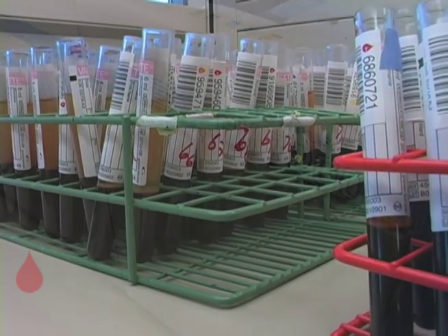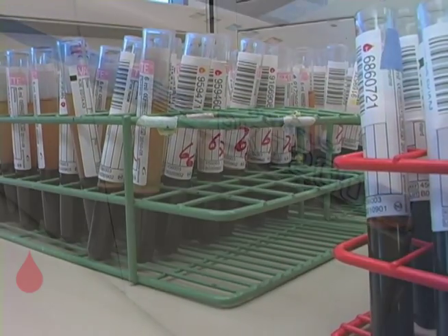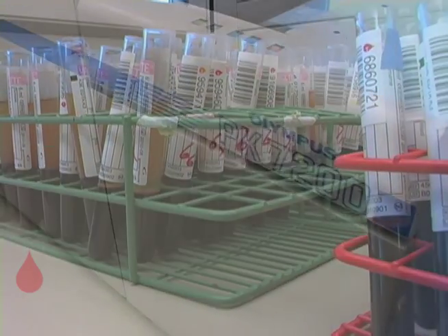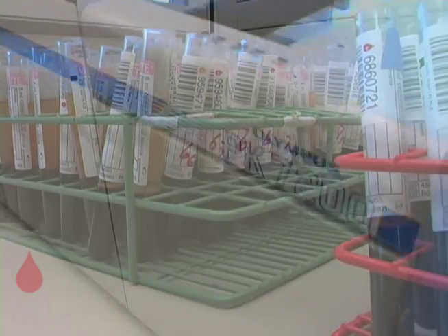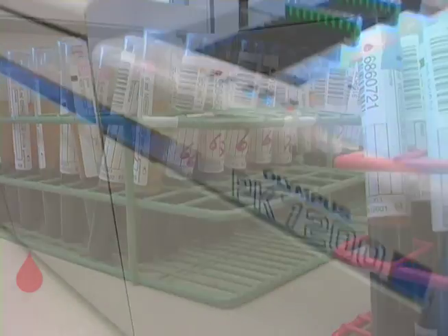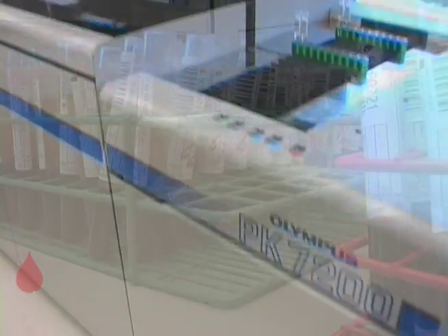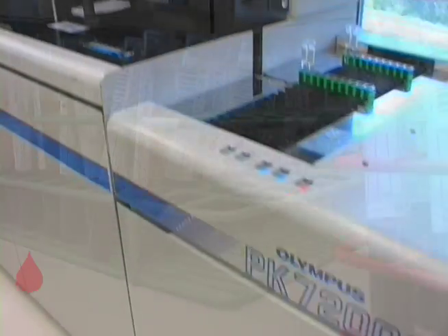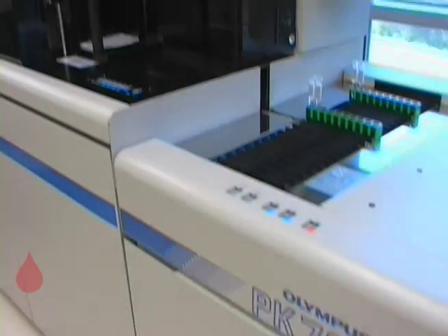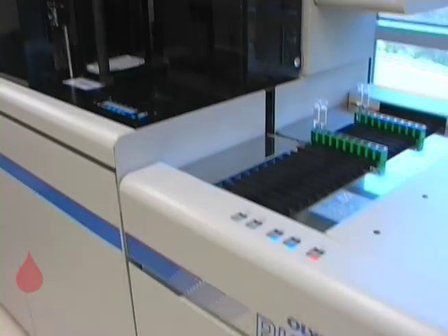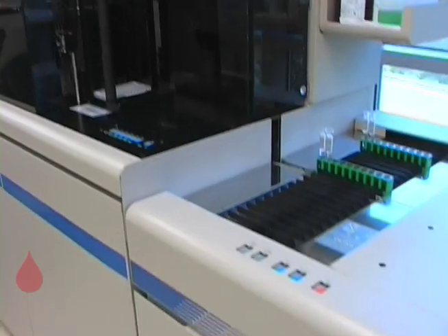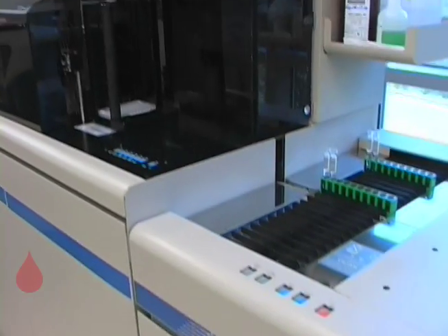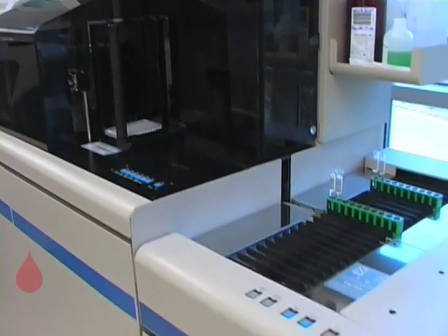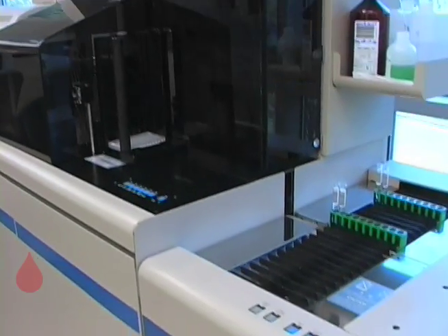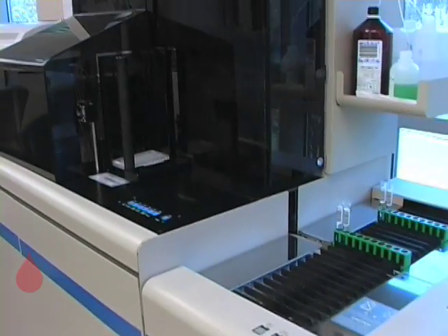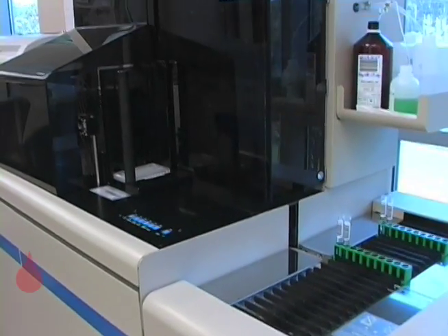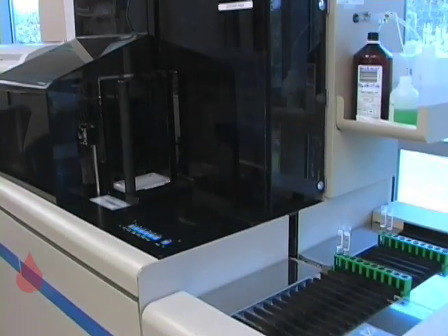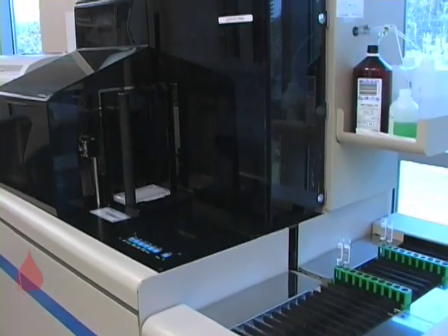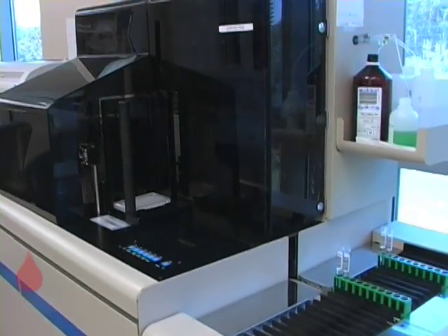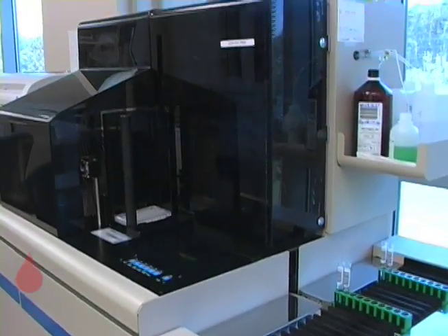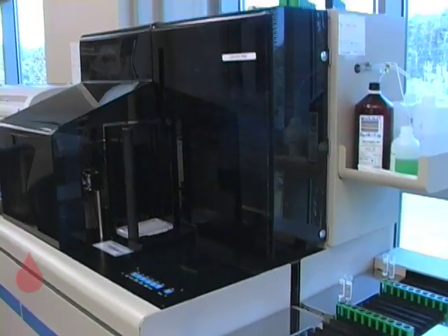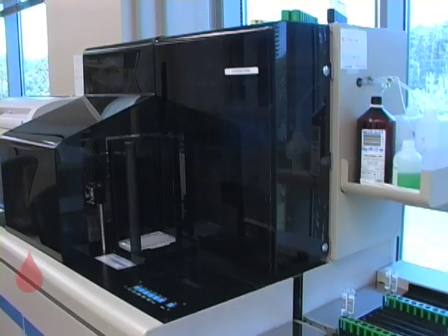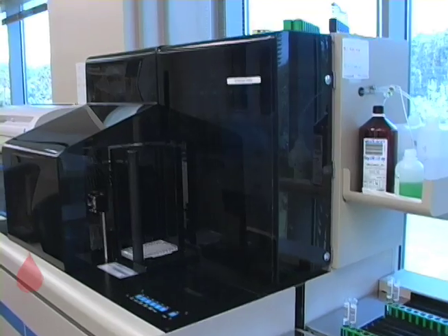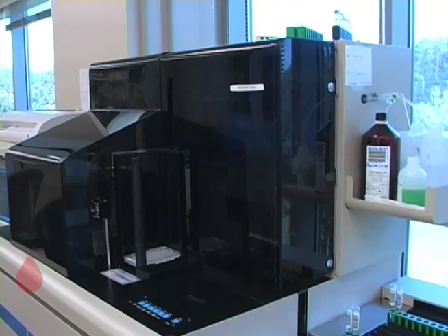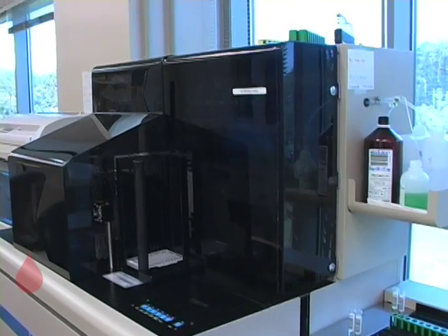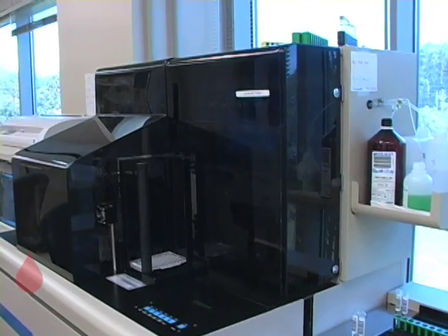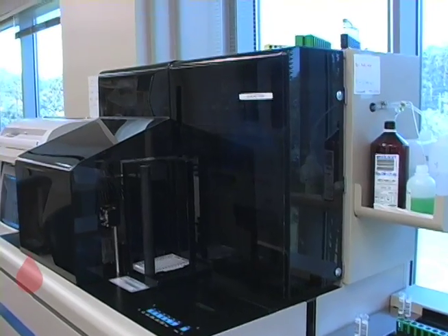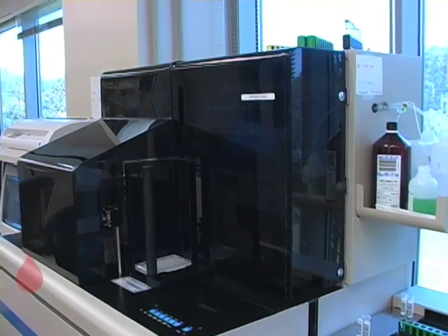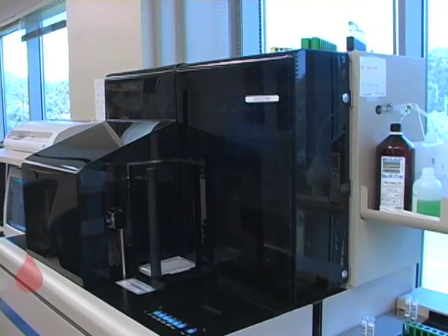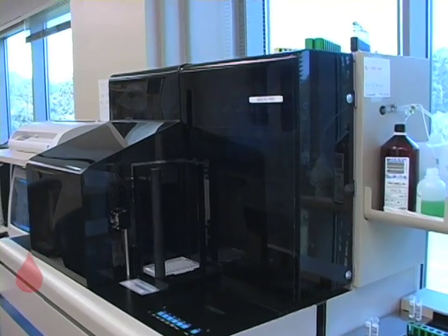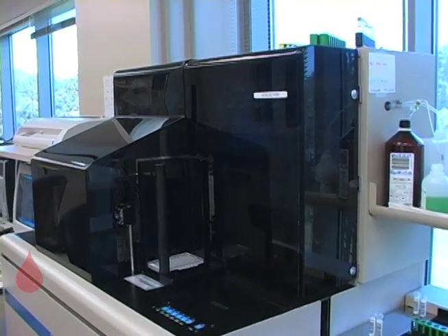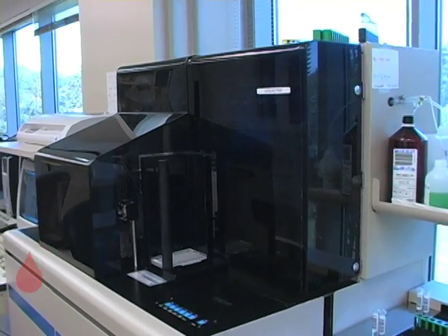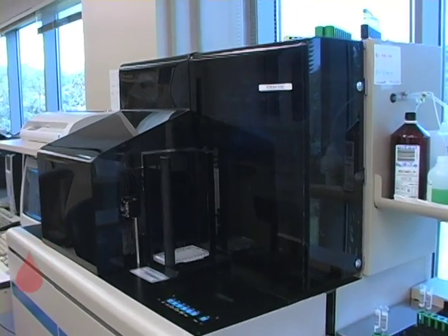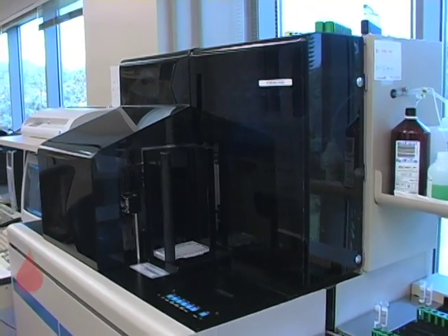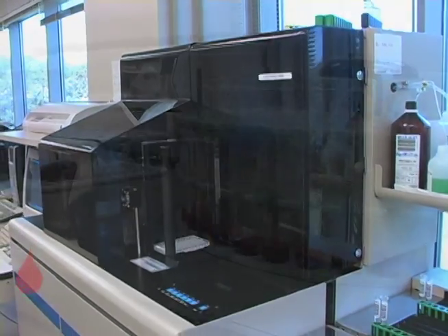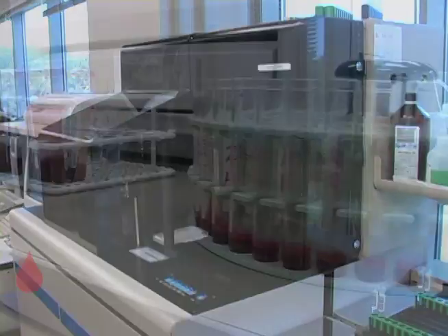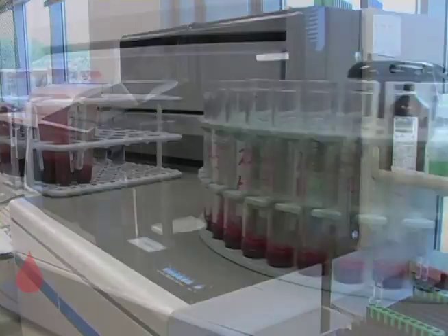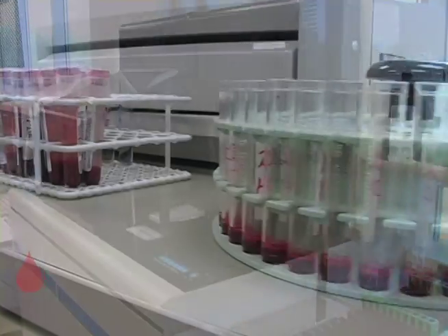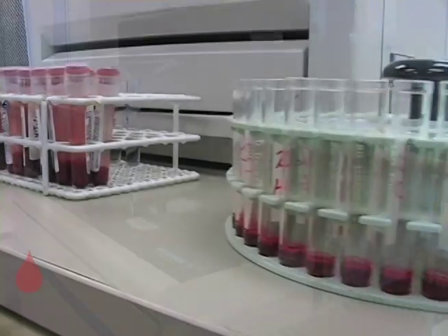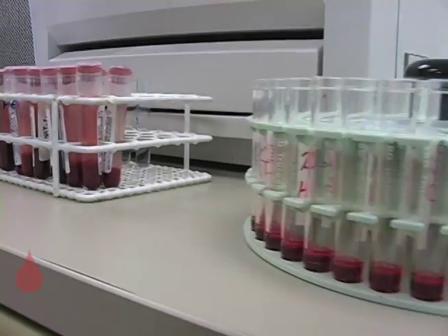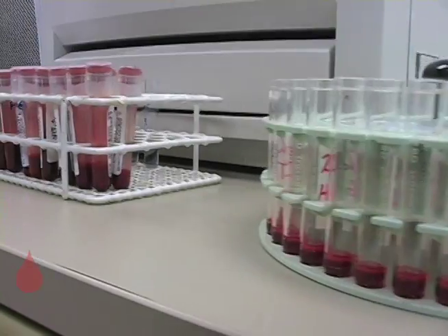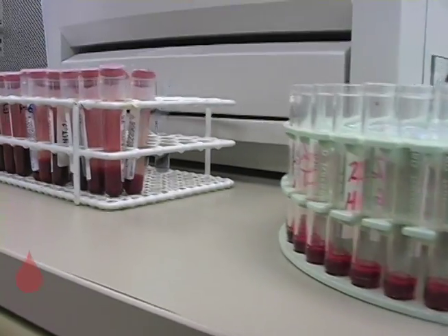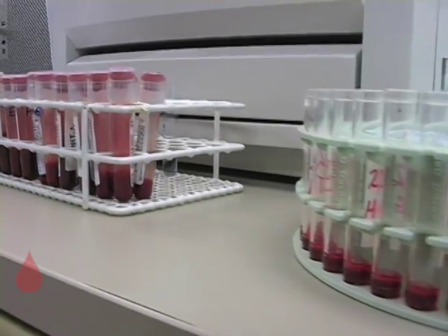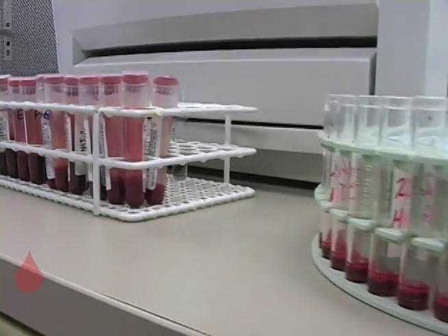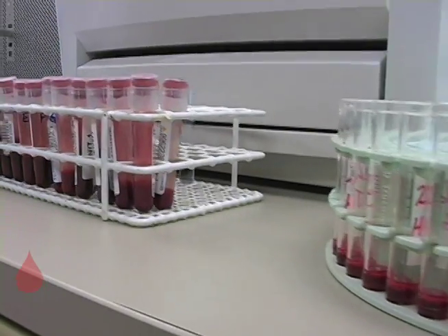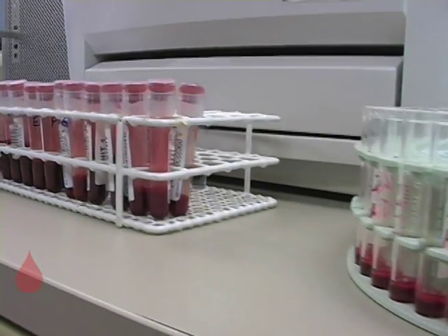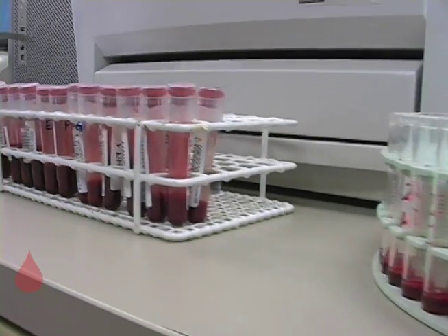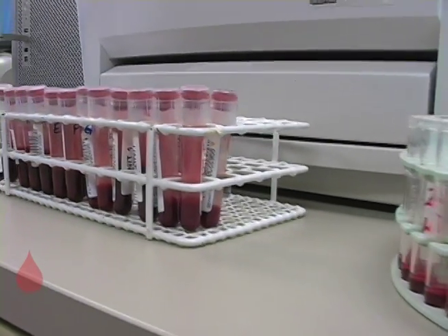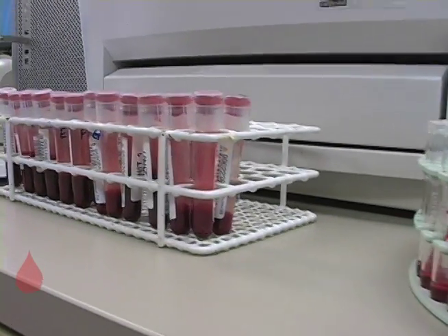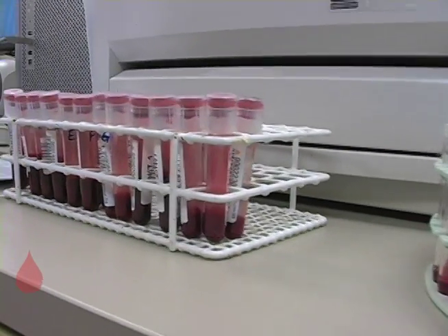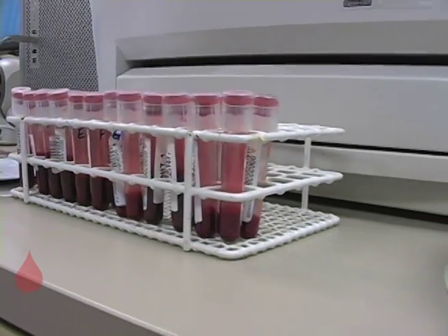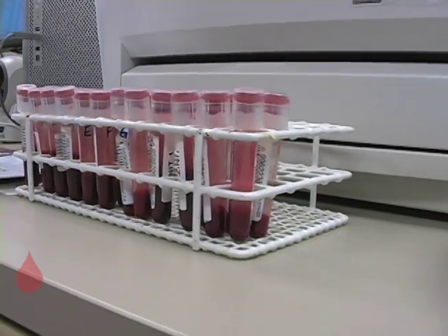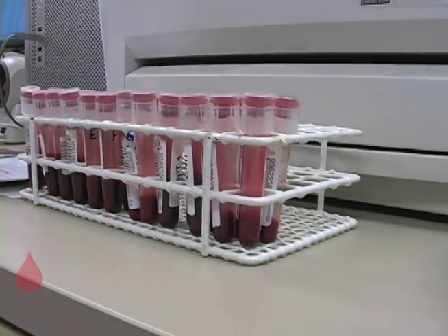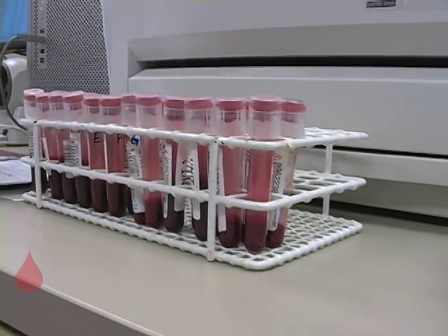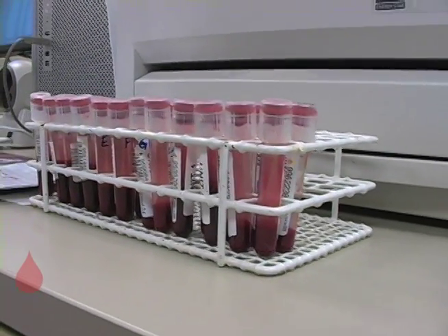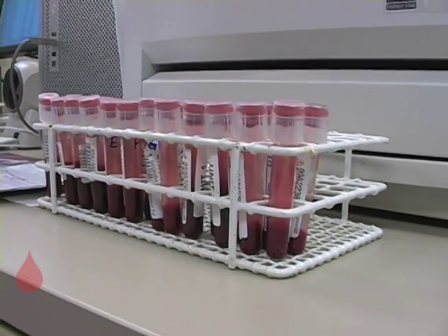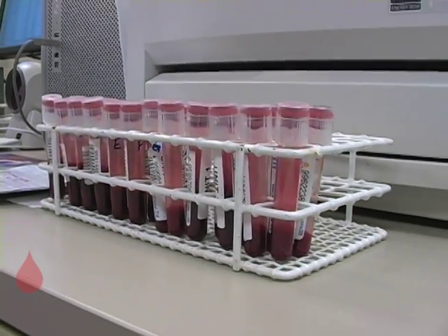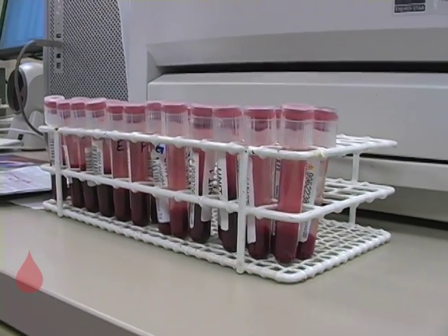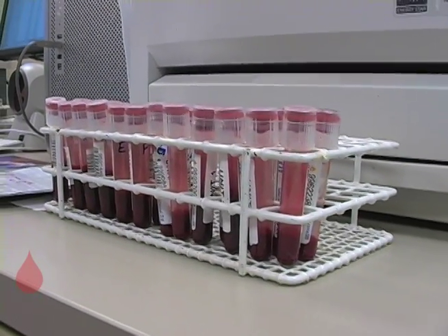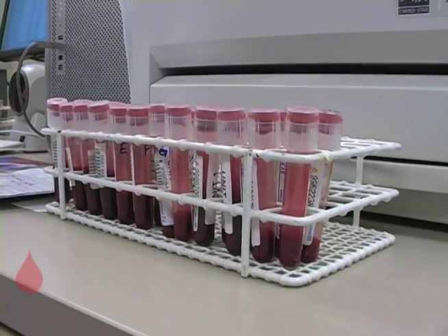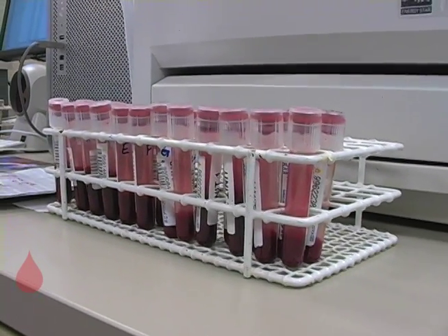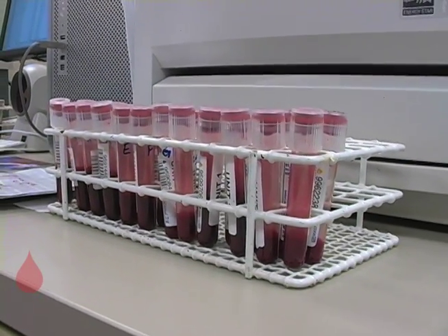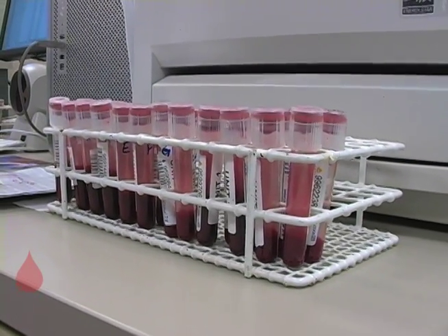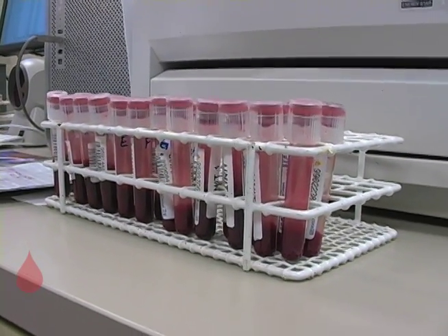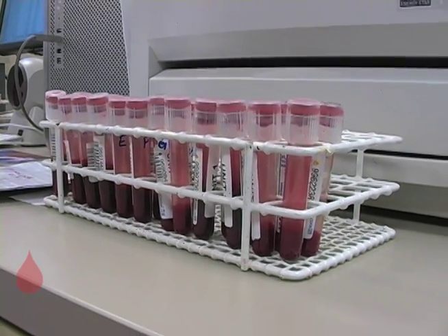In other words, this is where your blood will be labeled as AB, O, A, or B, and whether it's Rh positive or negative.